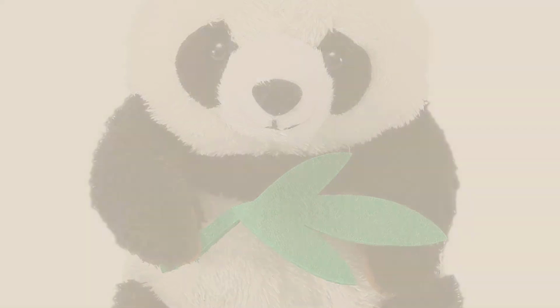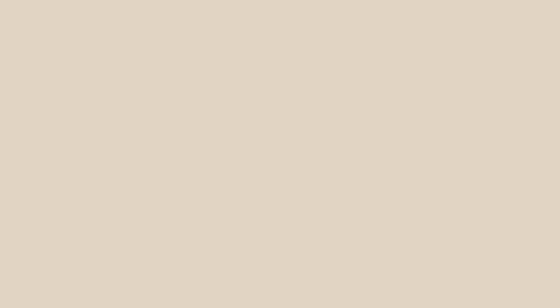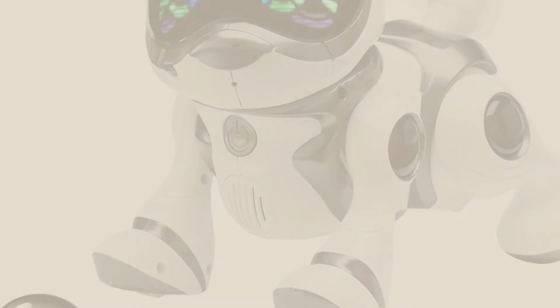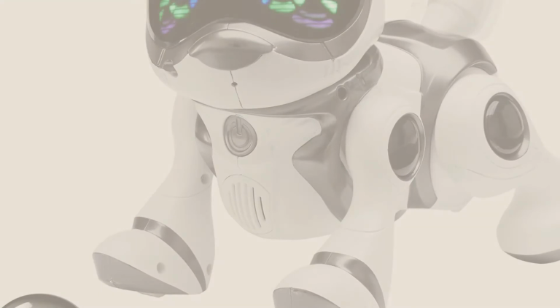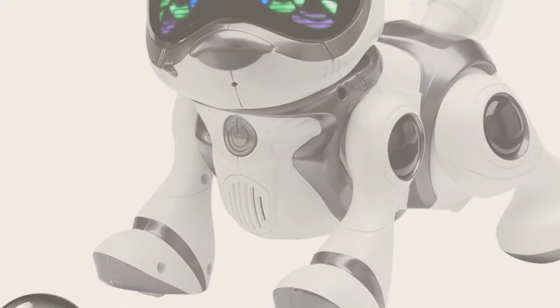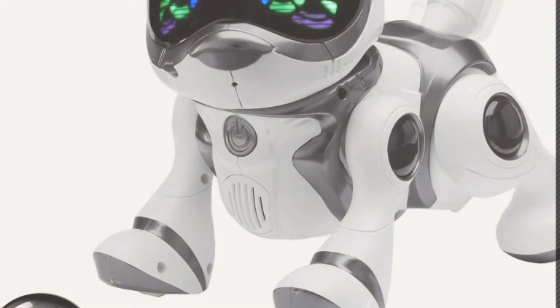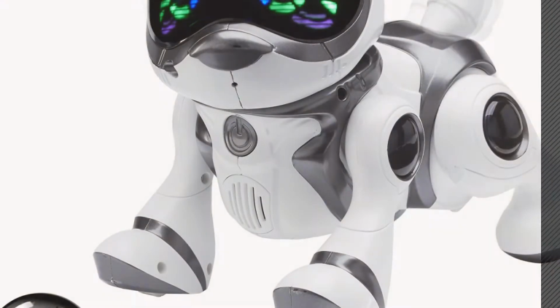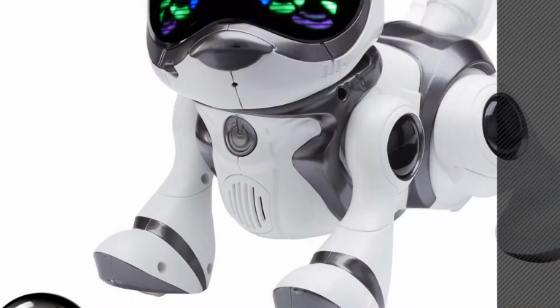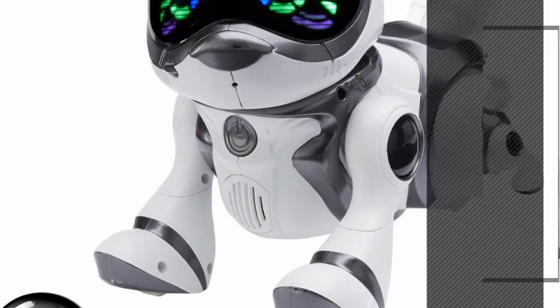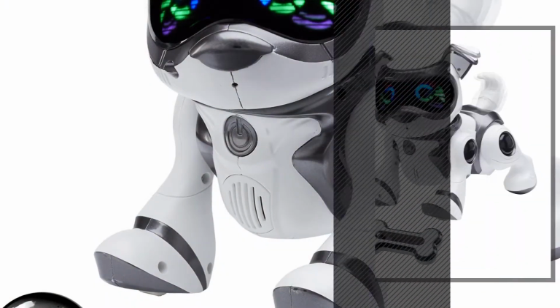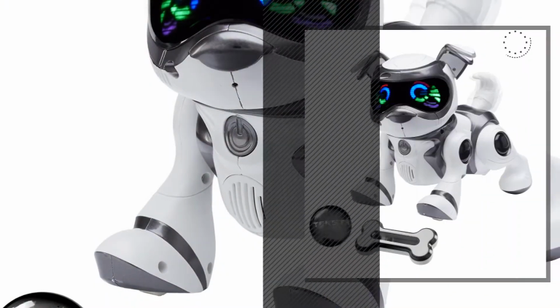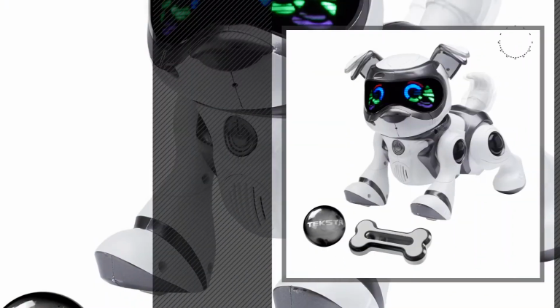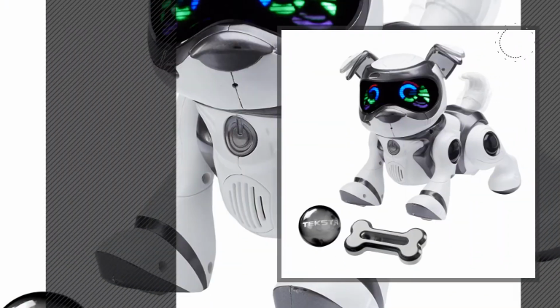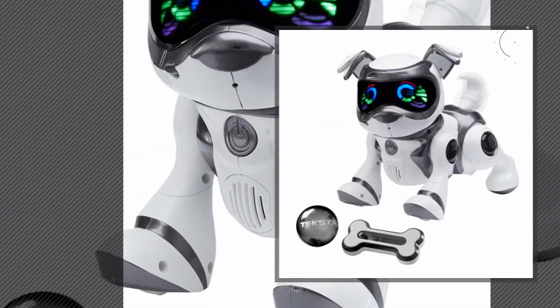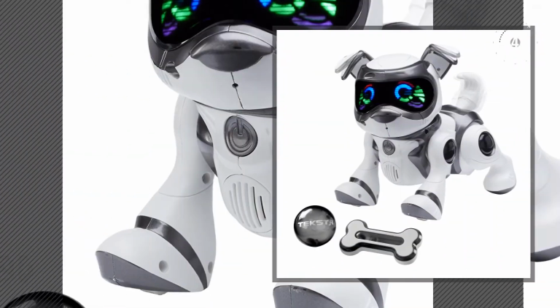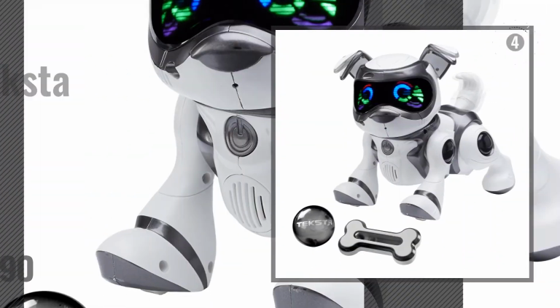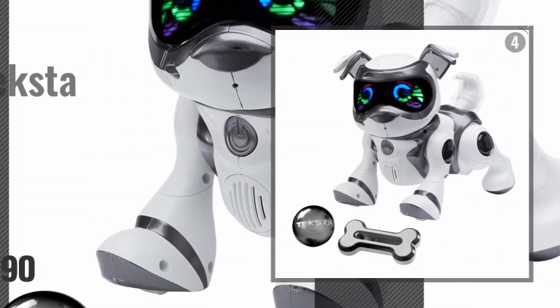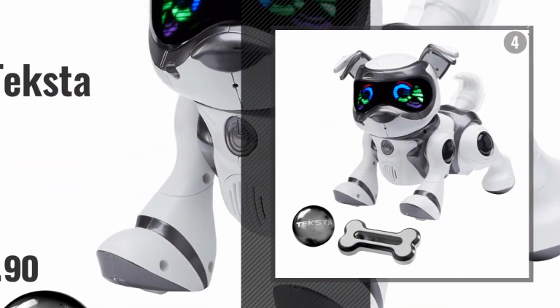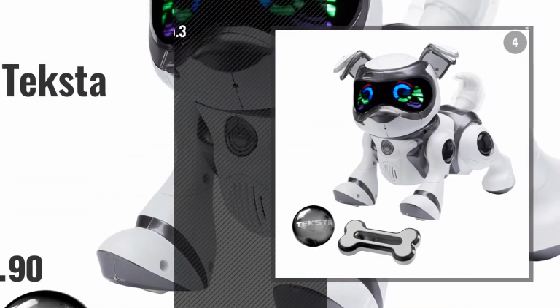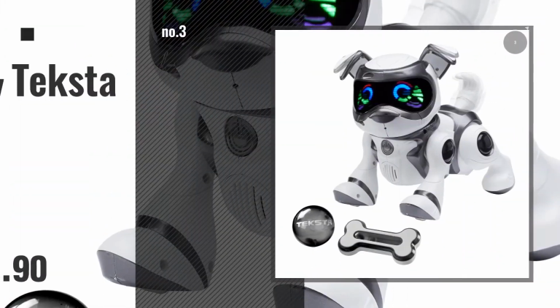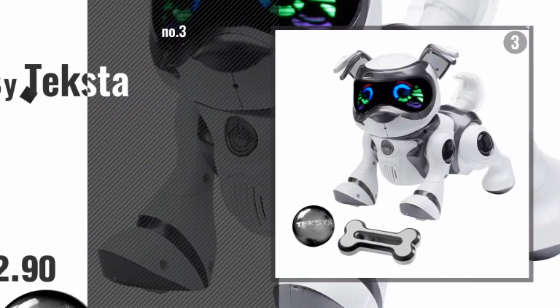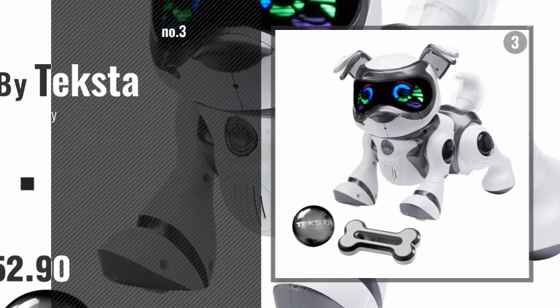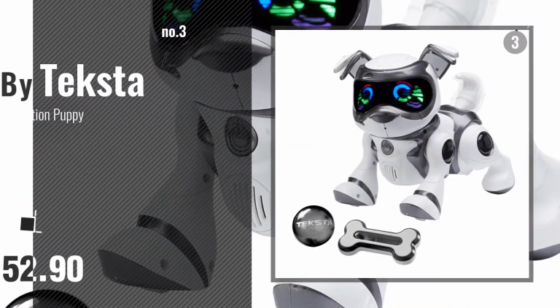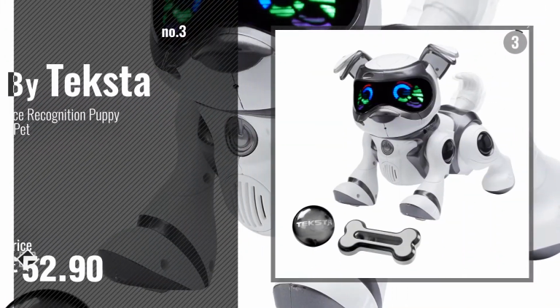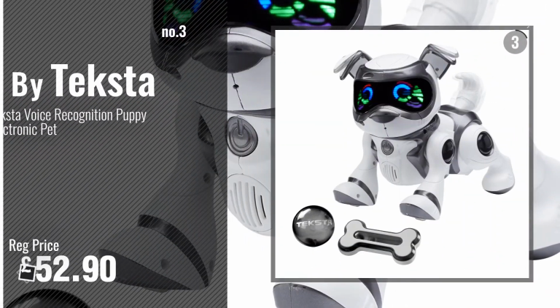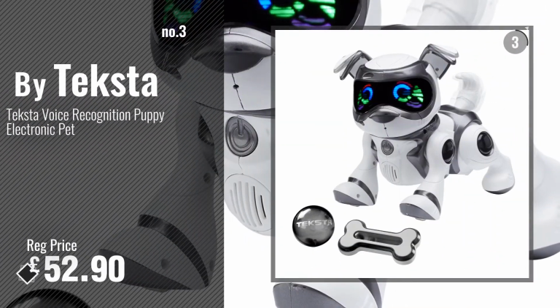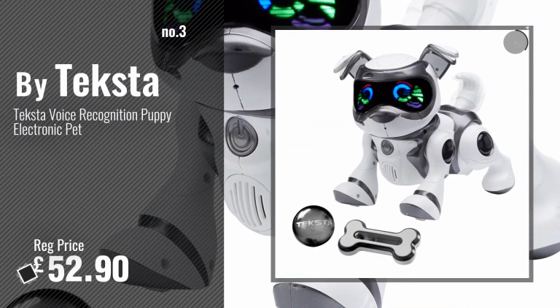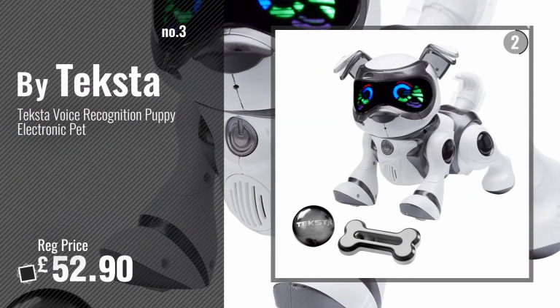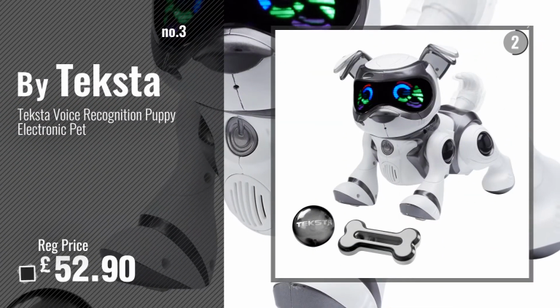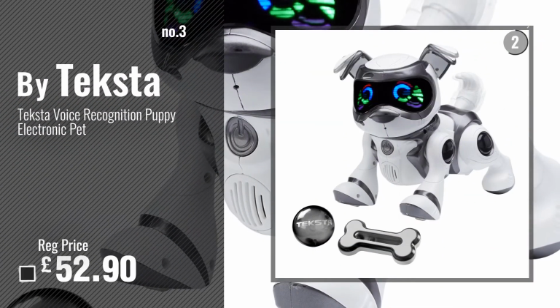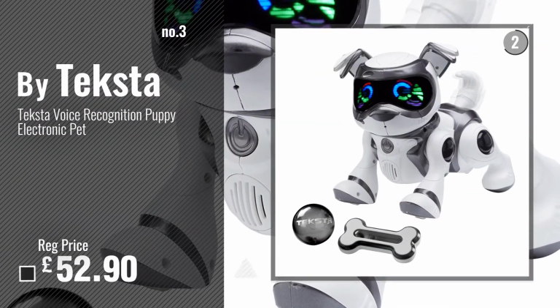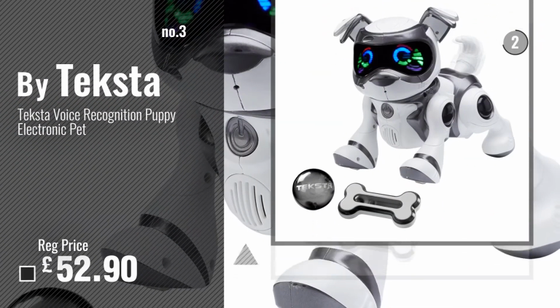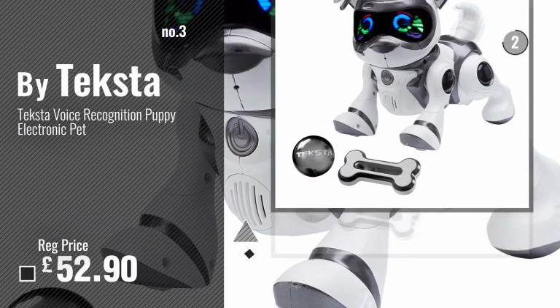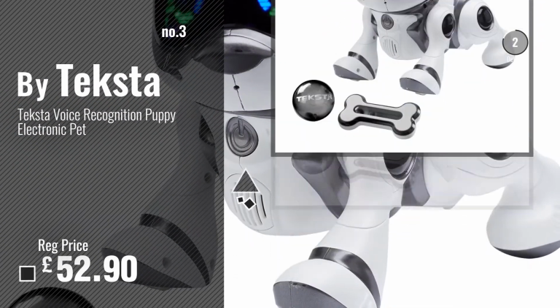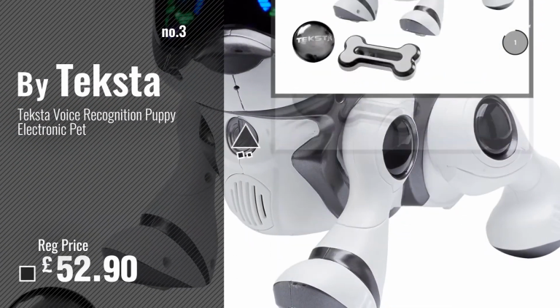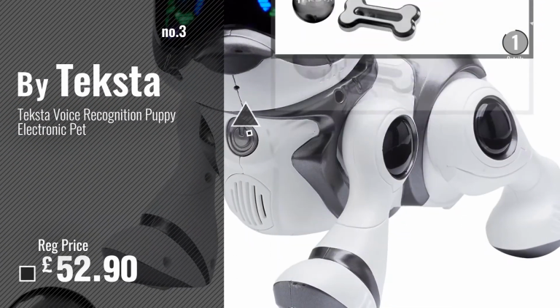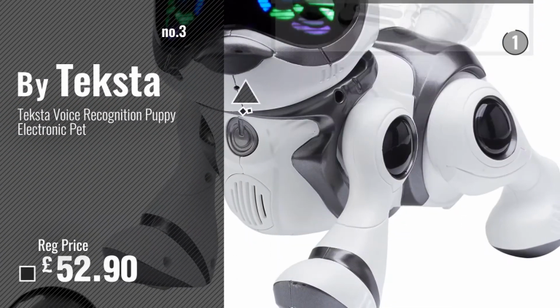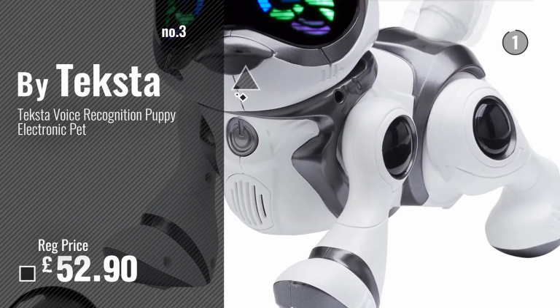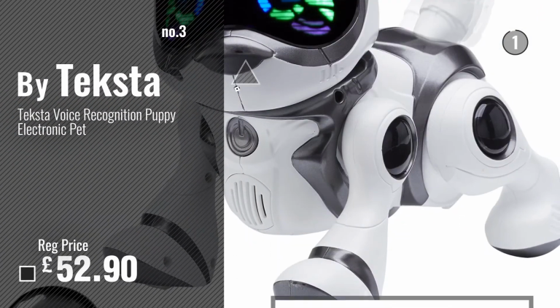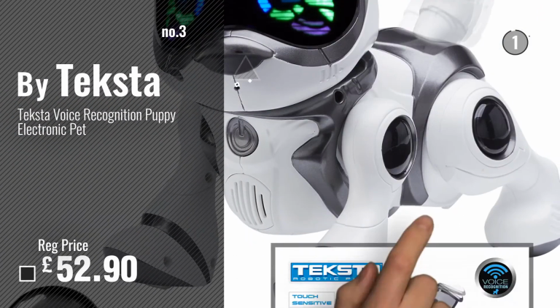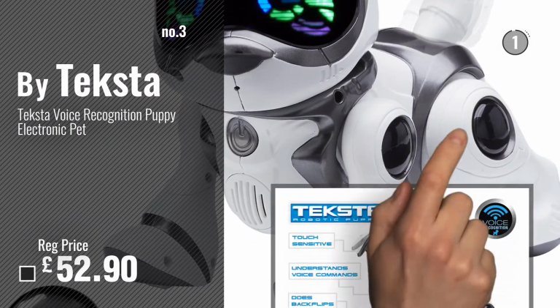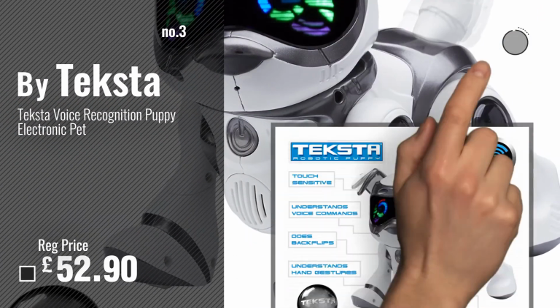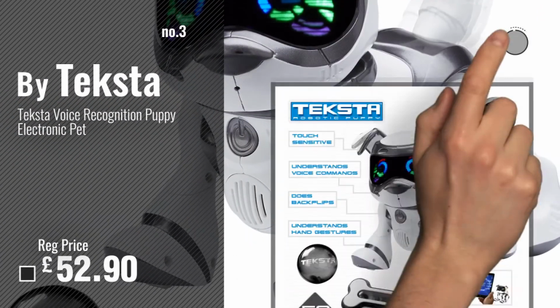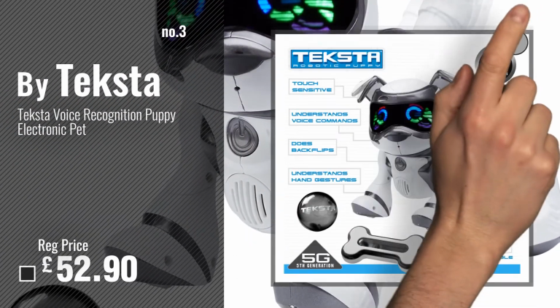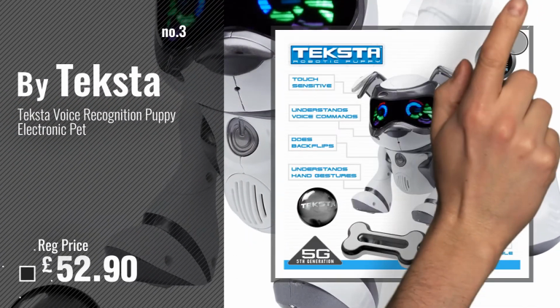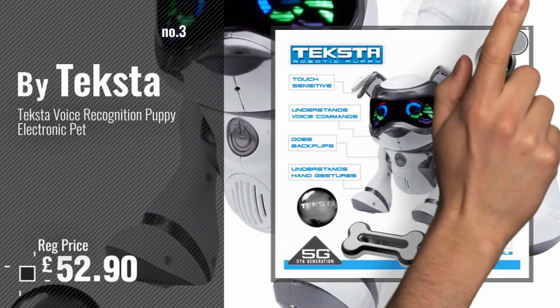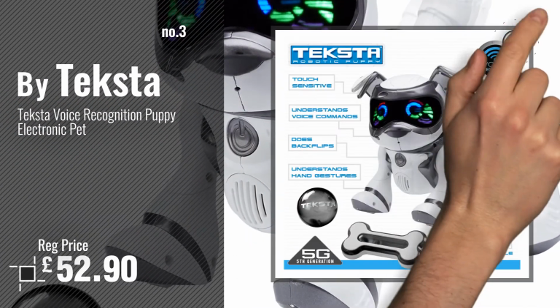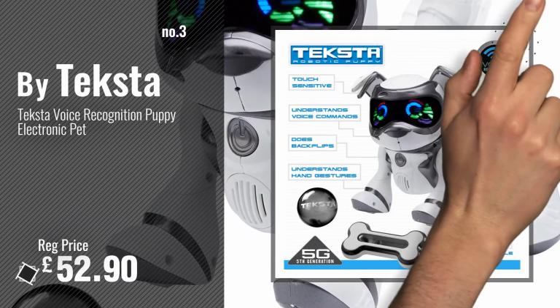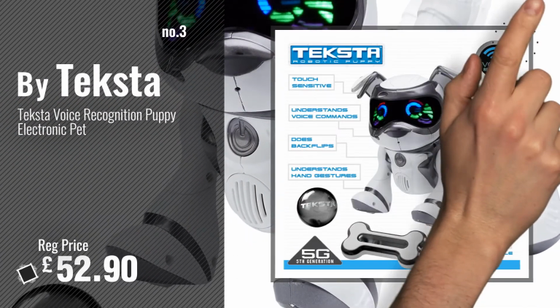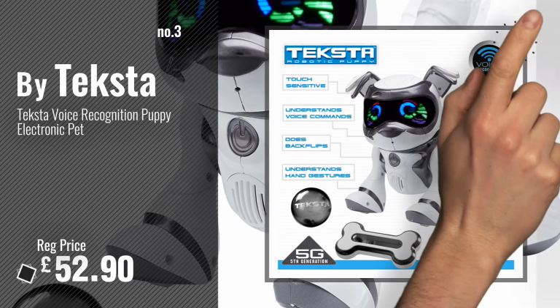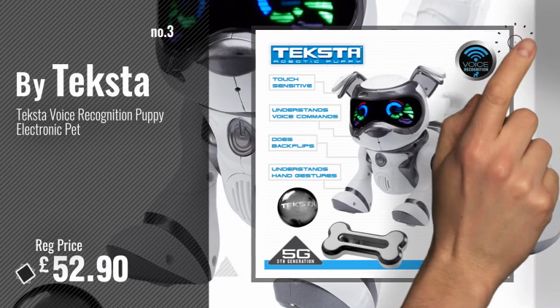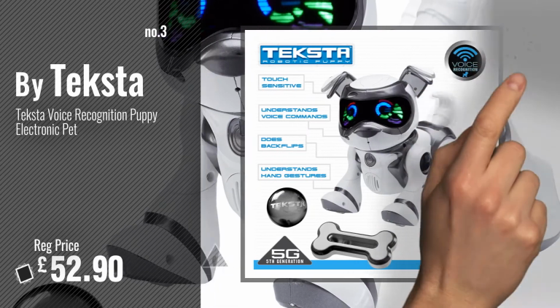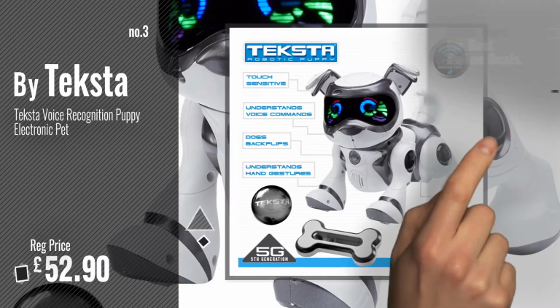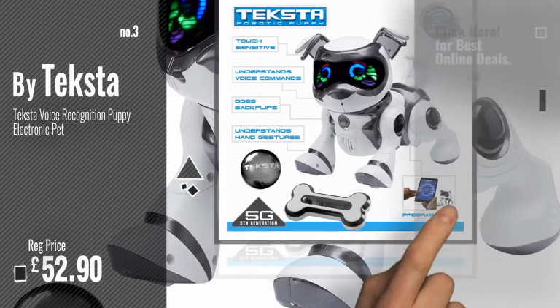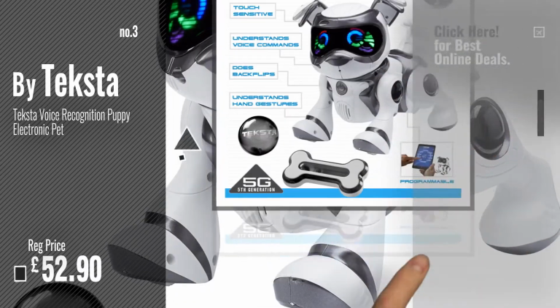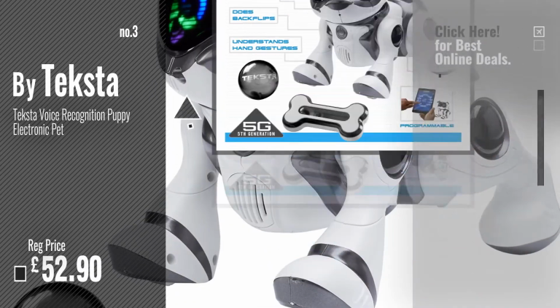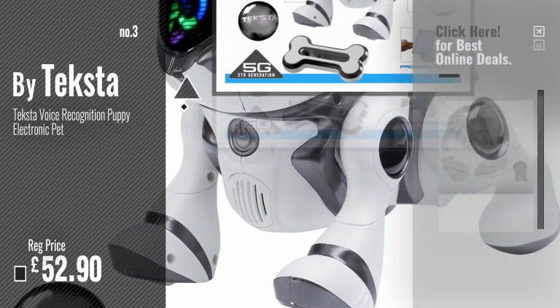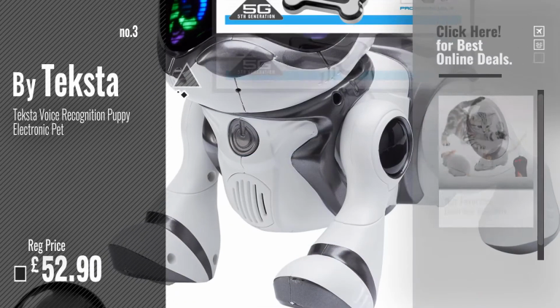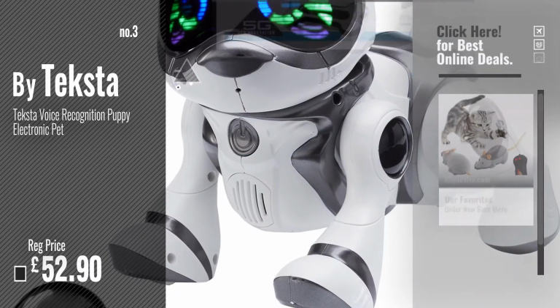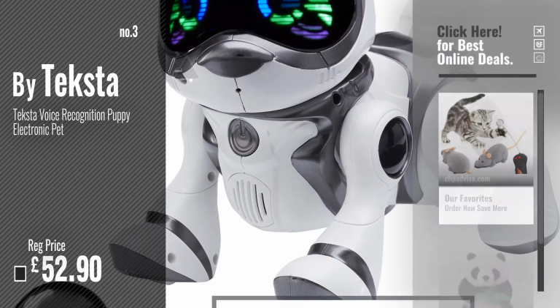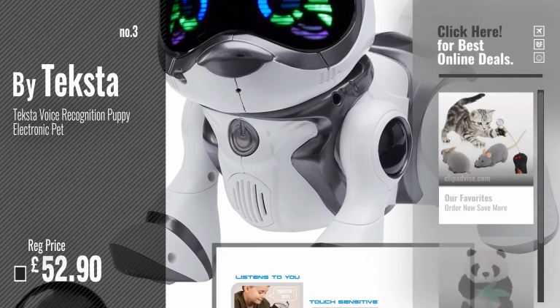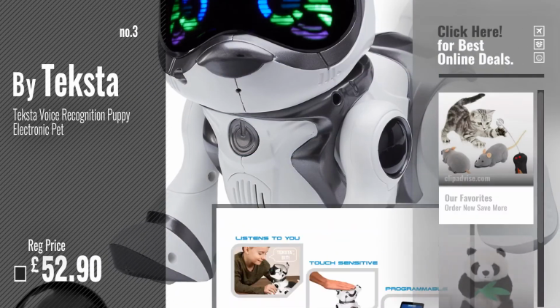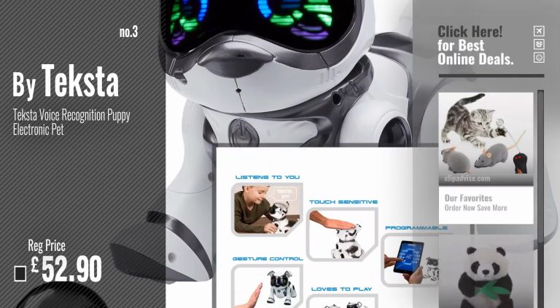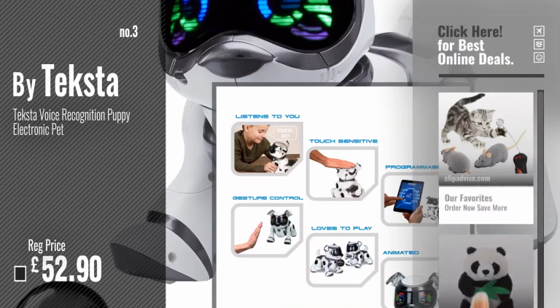Number 3: Buy Teksta. For more info and great remote app-controlled animals, just click this circle.